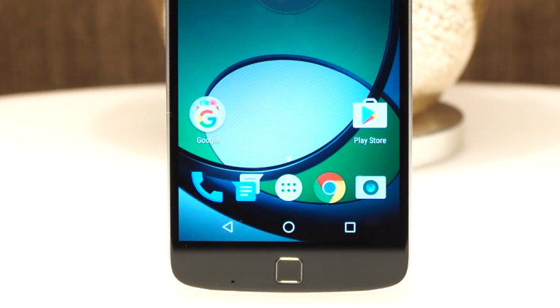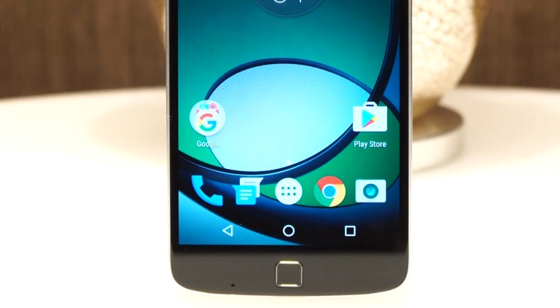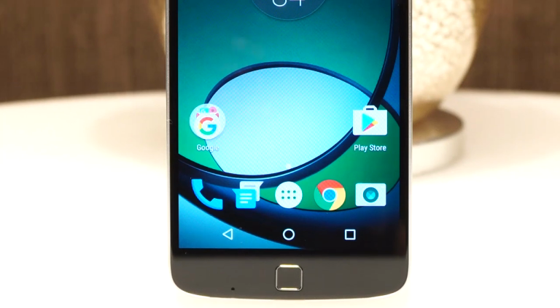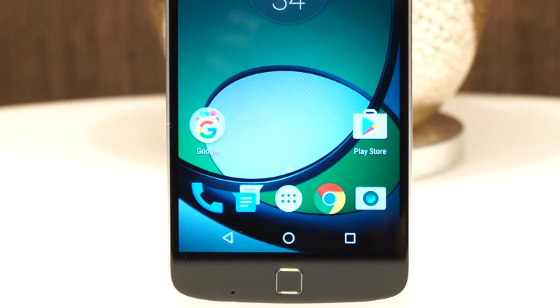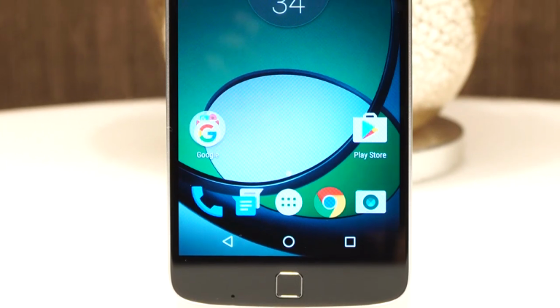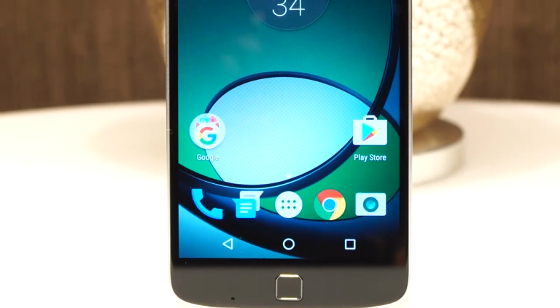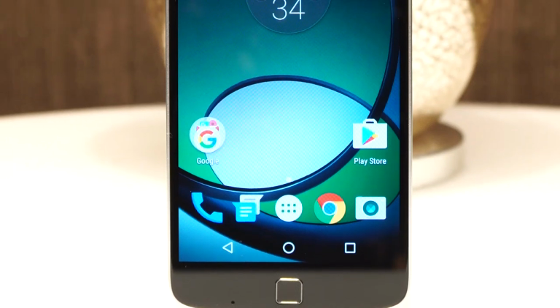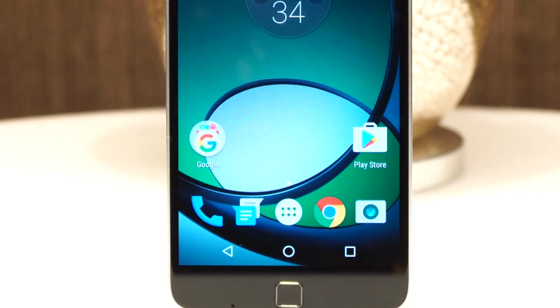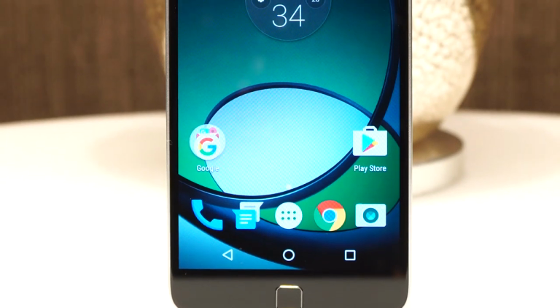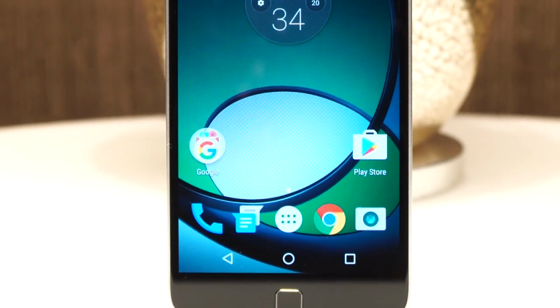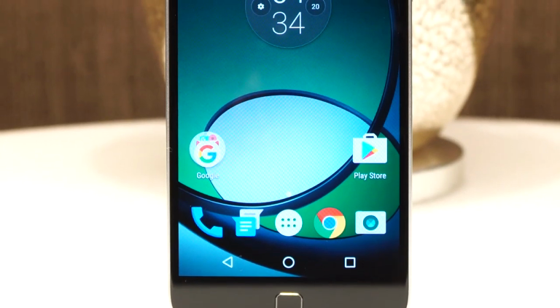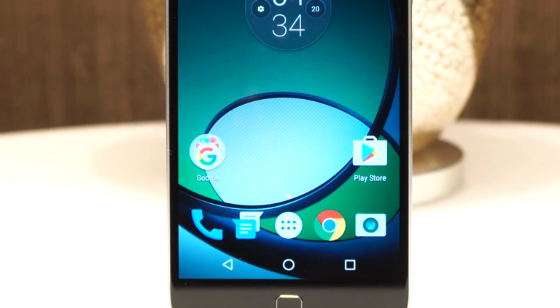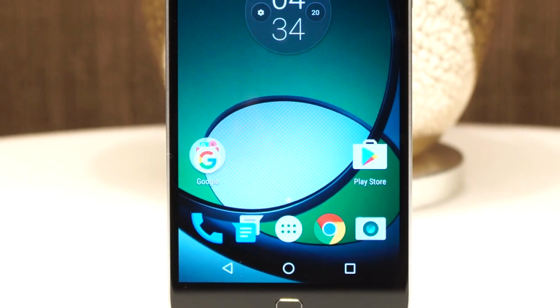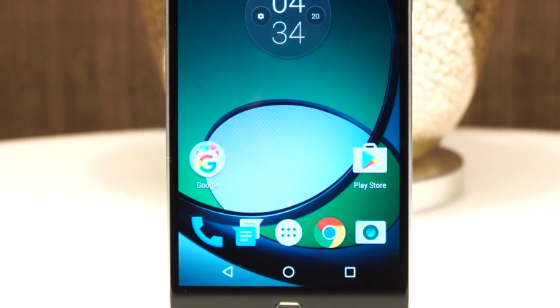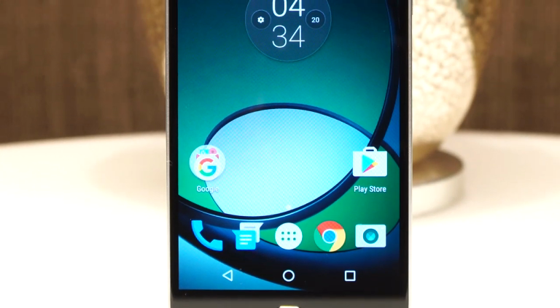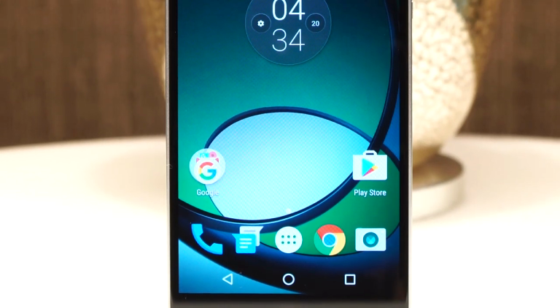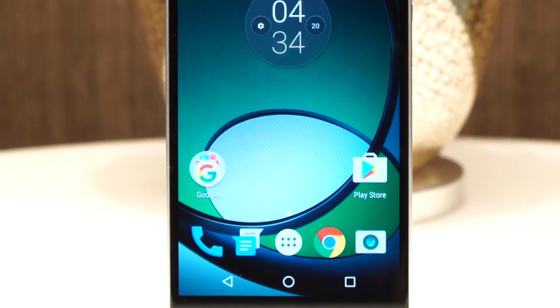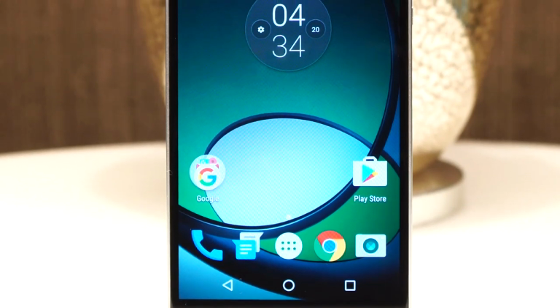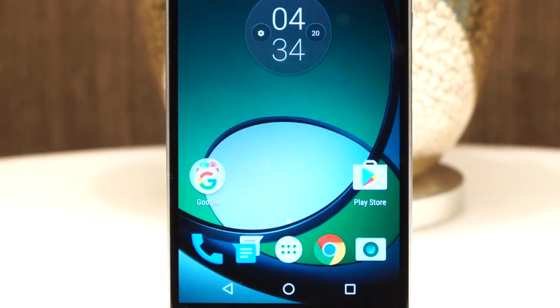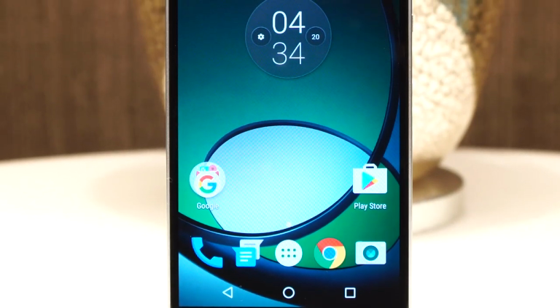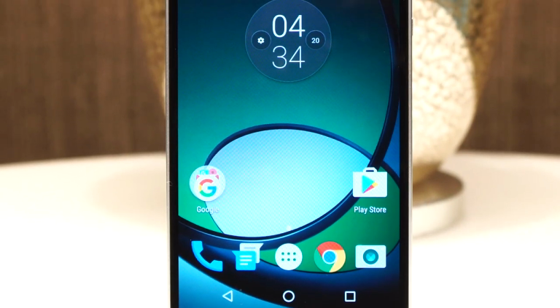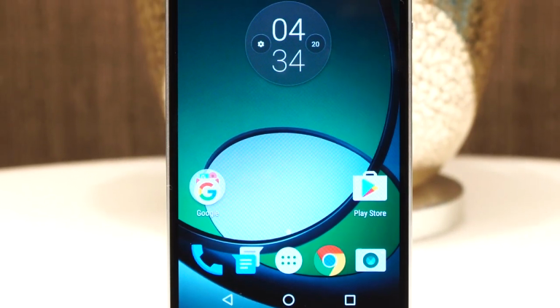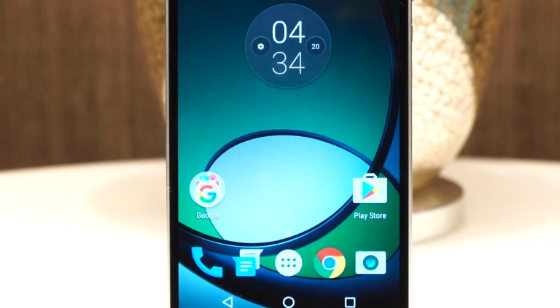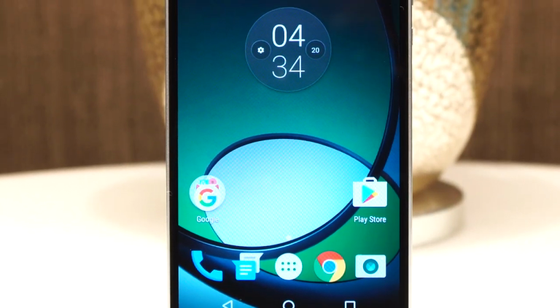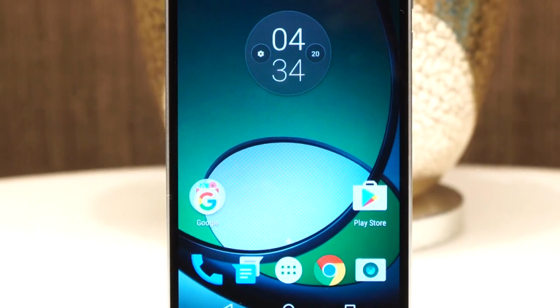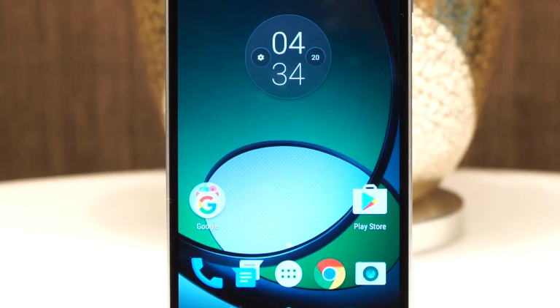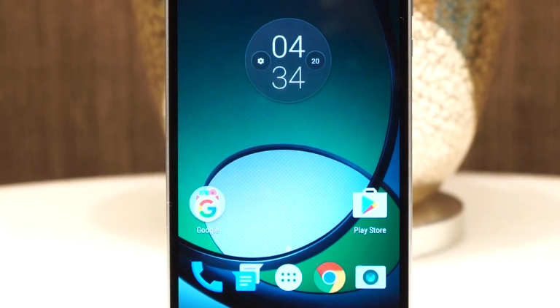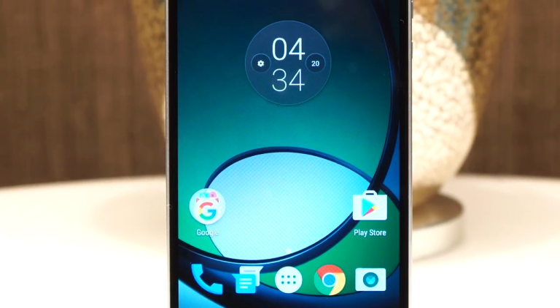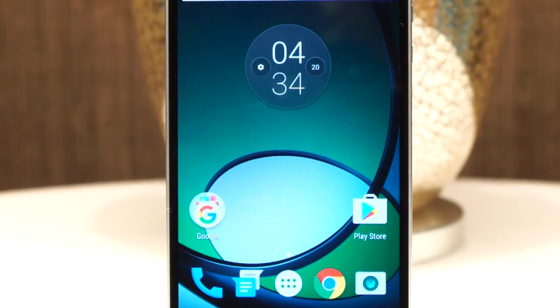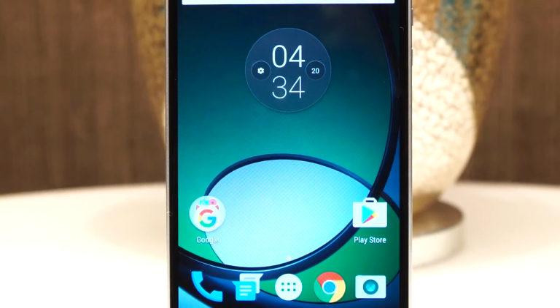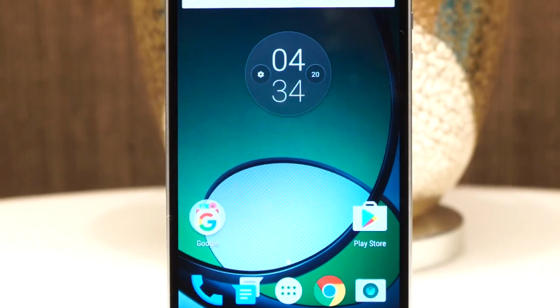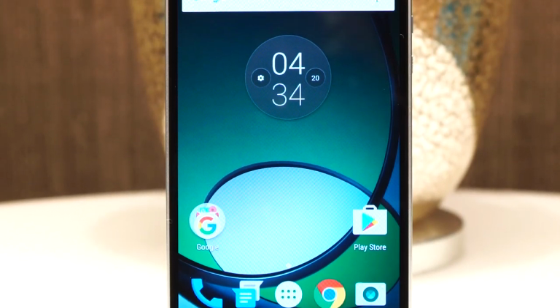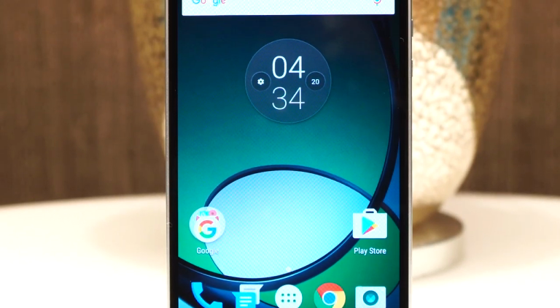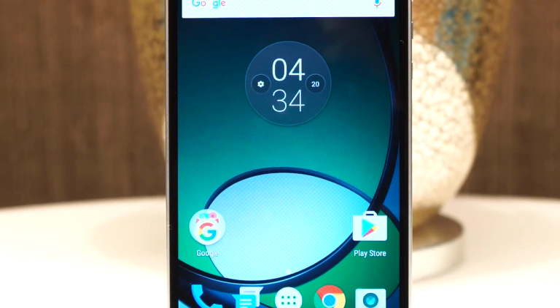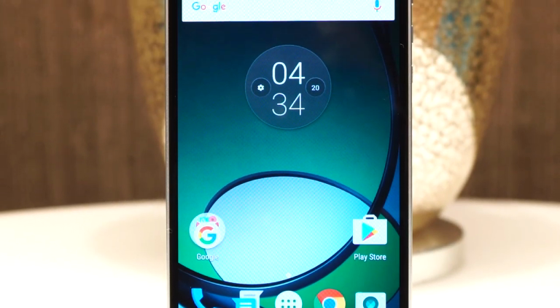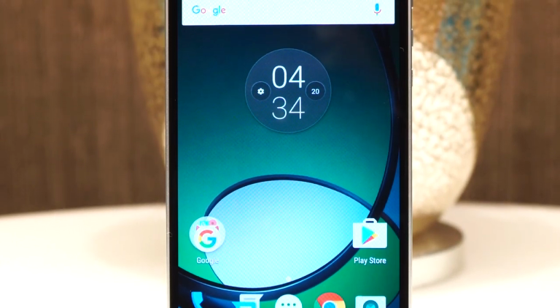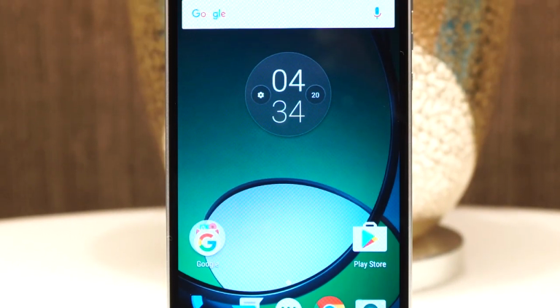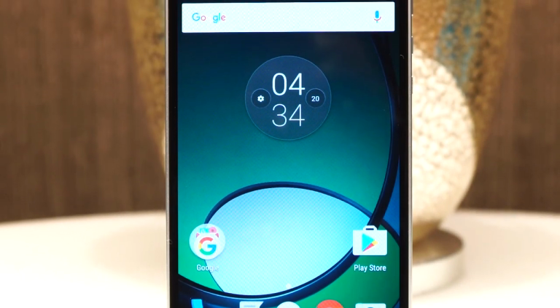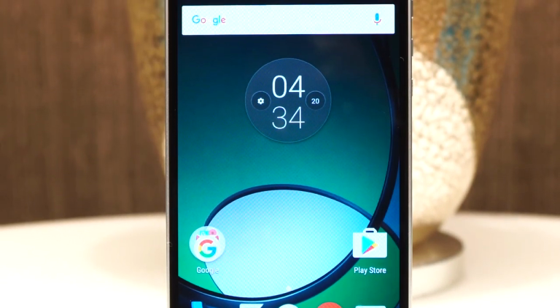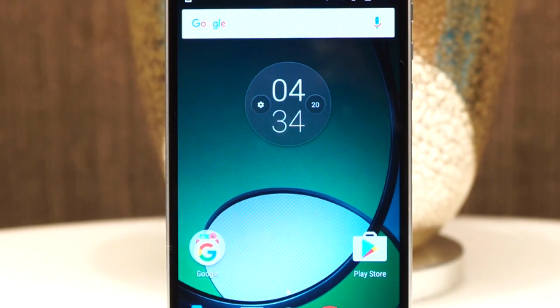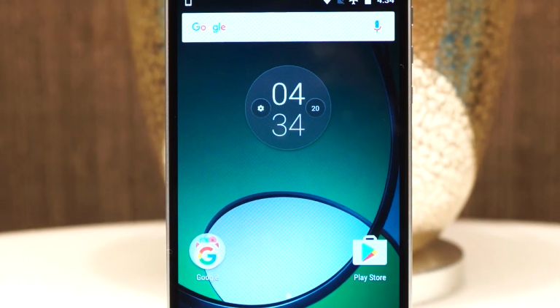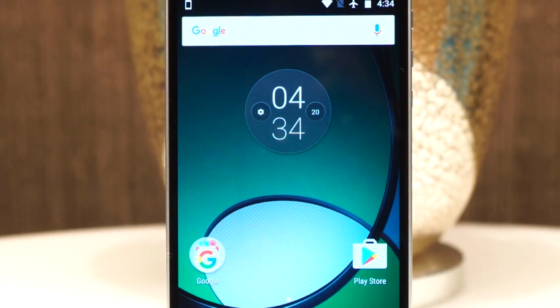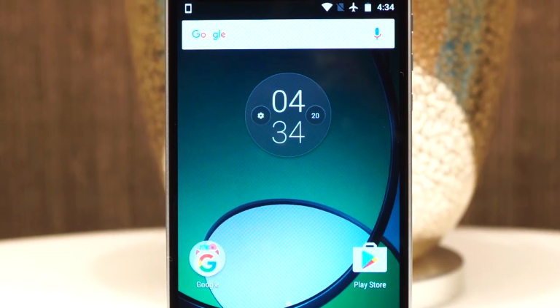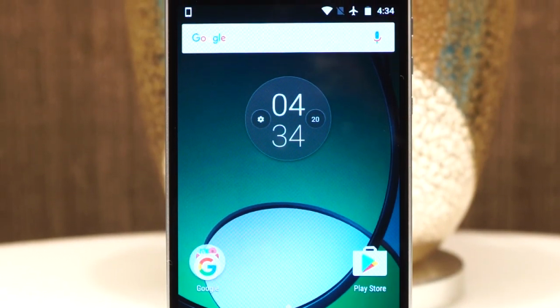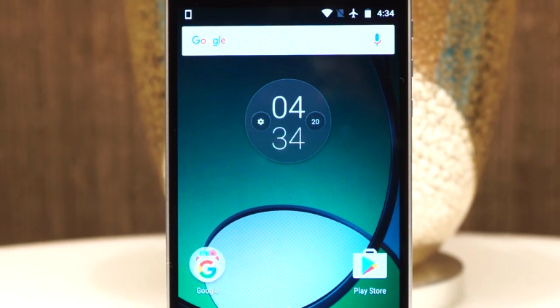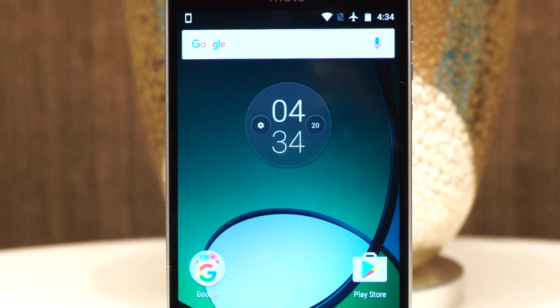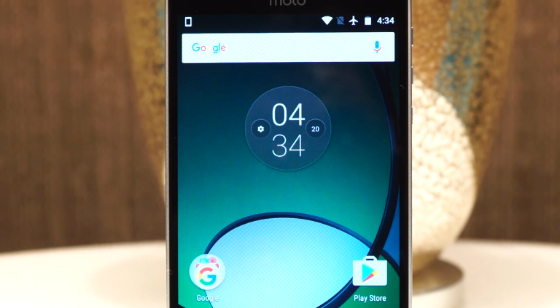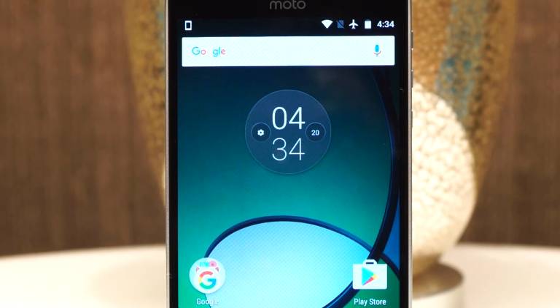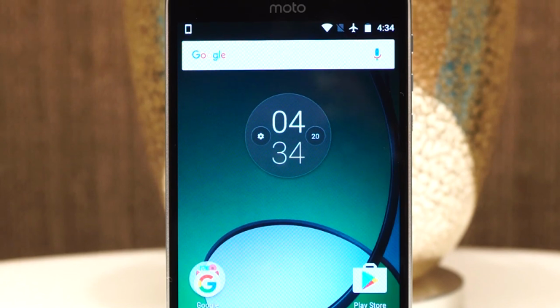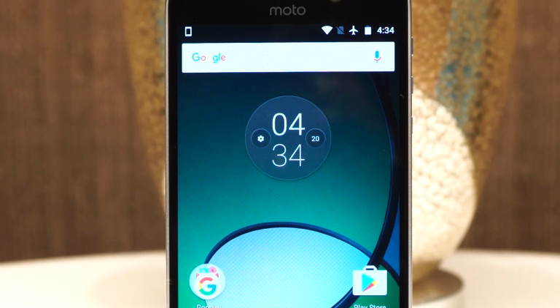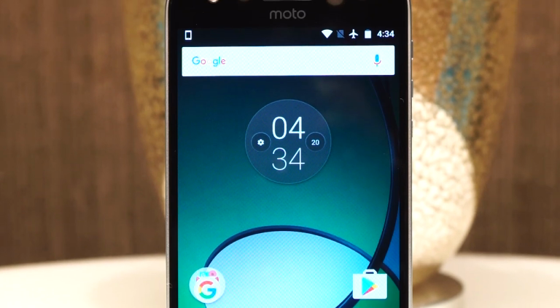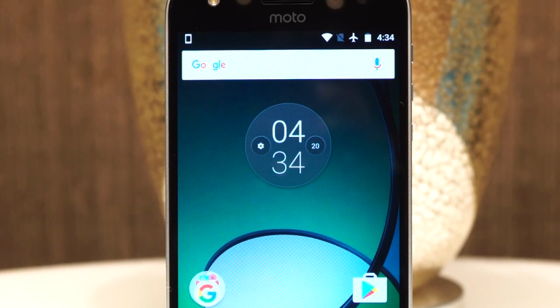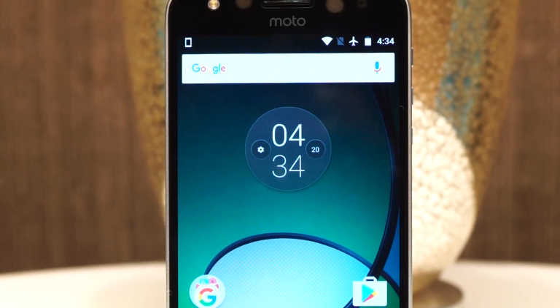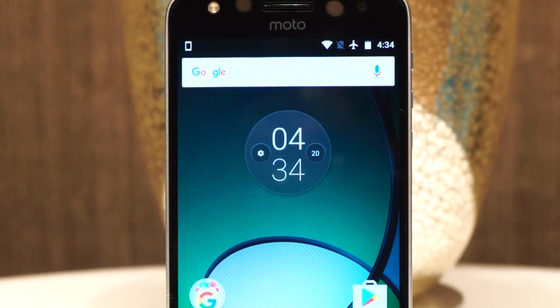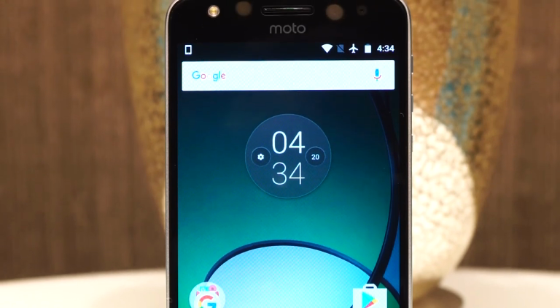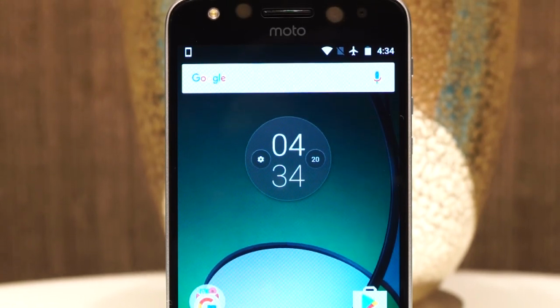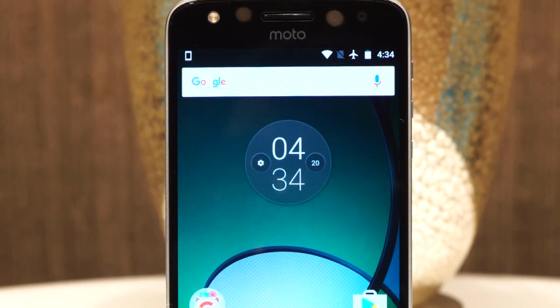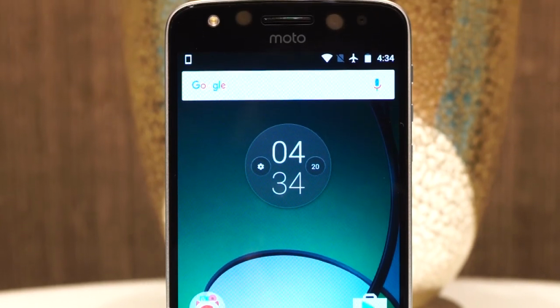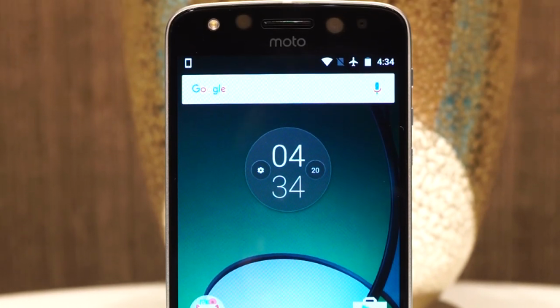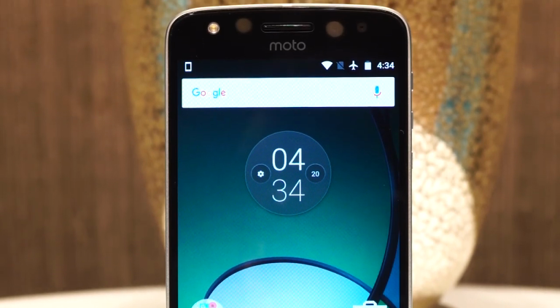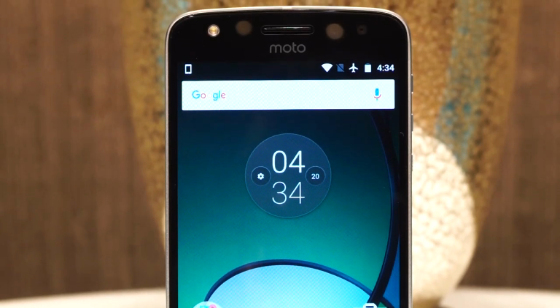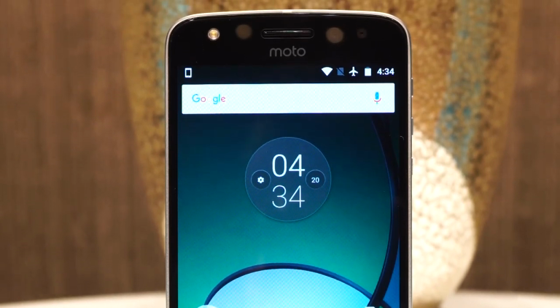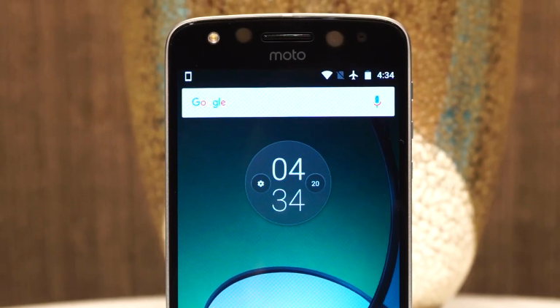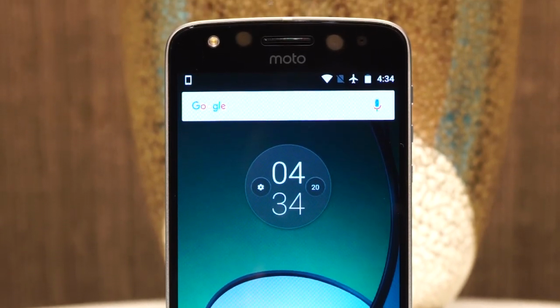Hey guys, what's happening? Jamie here from Unboxed. On October 20, Moto revealed that they were back in the Philippines and unveiled 6 smartphones altogether.